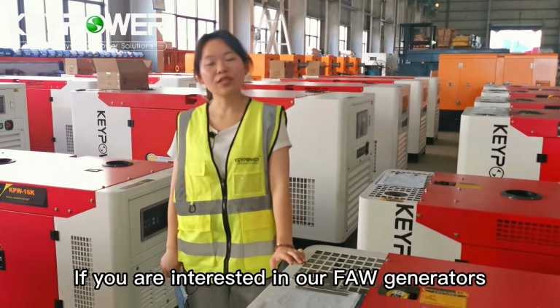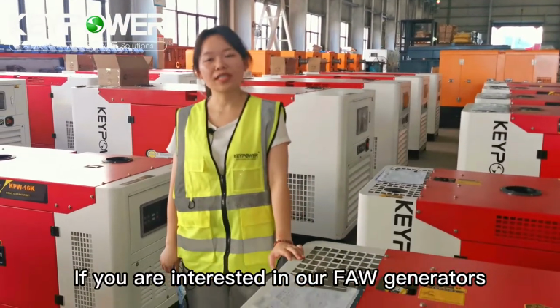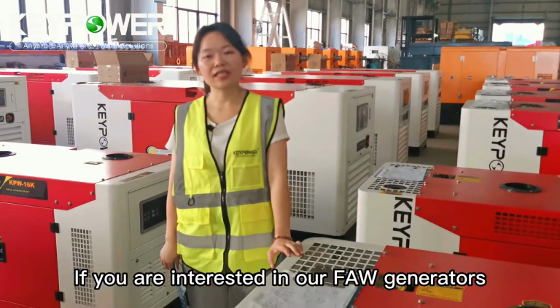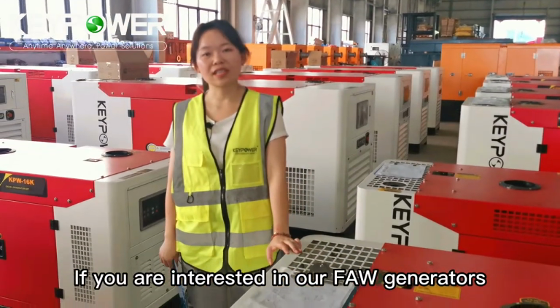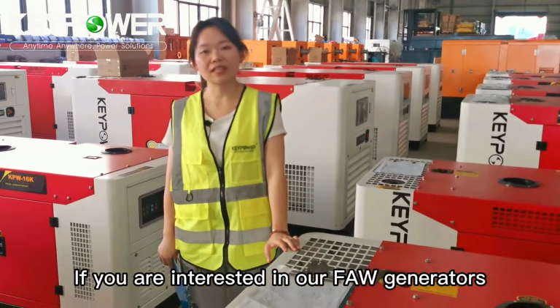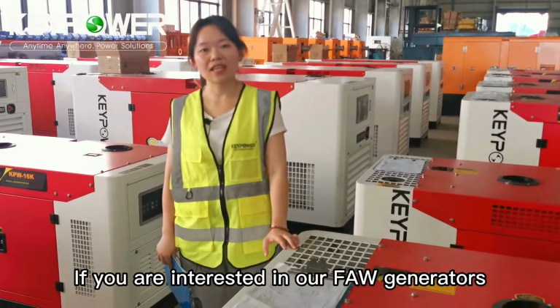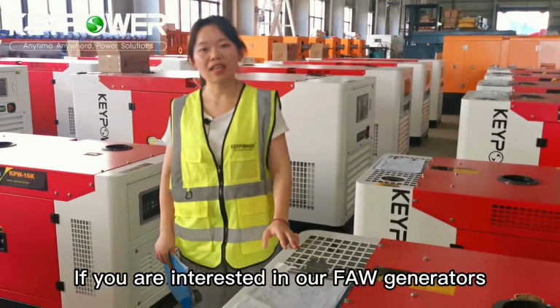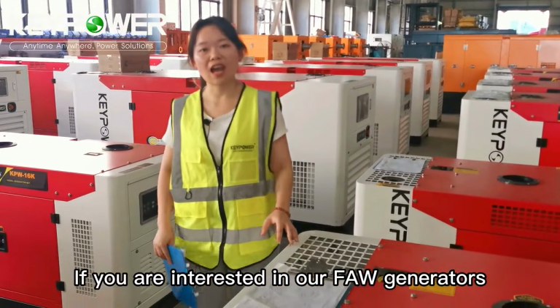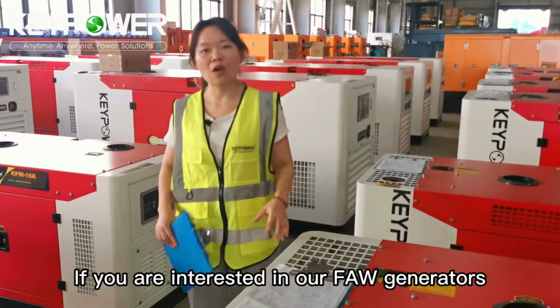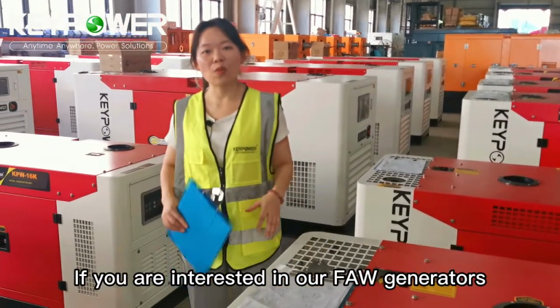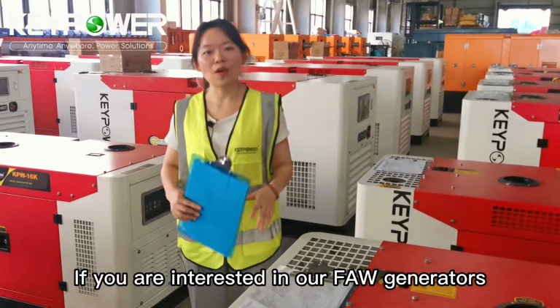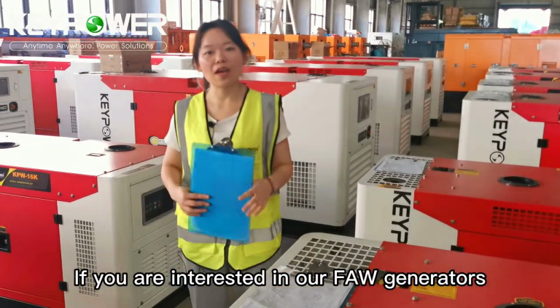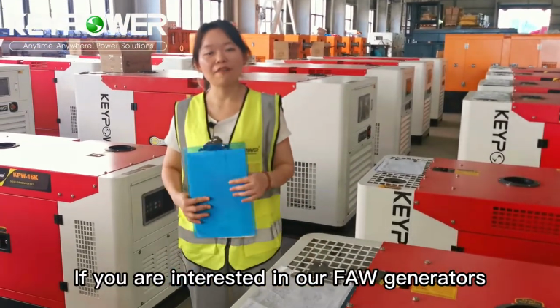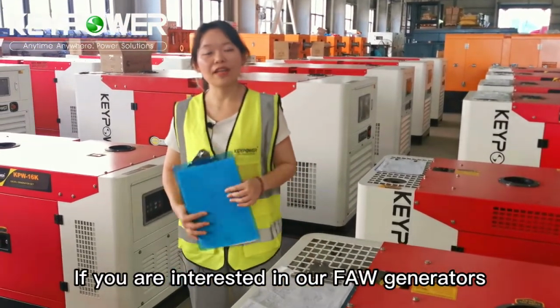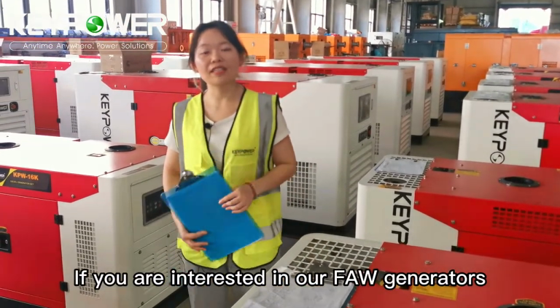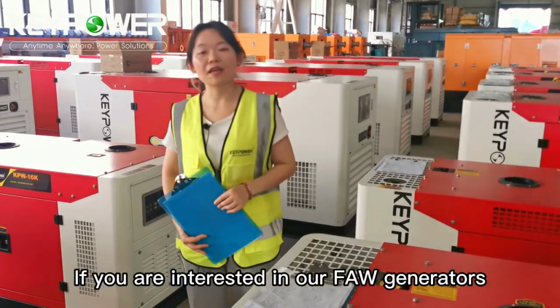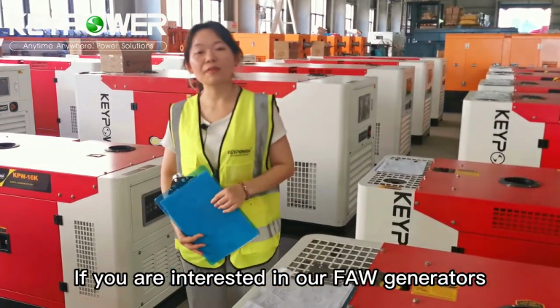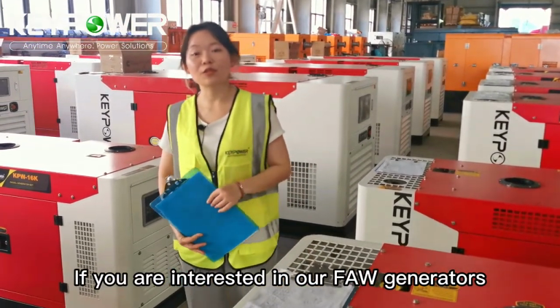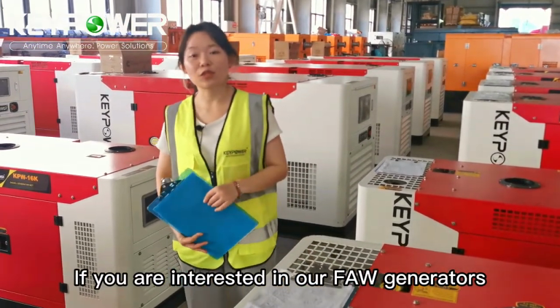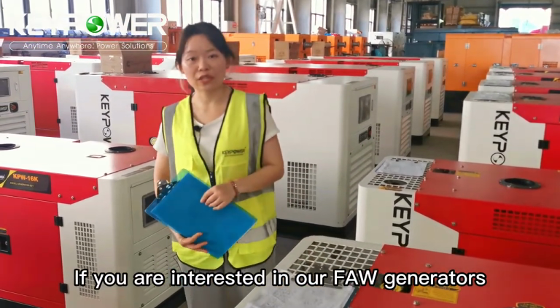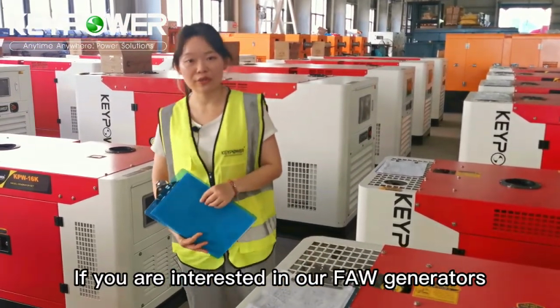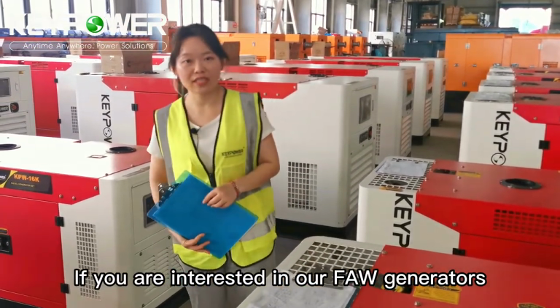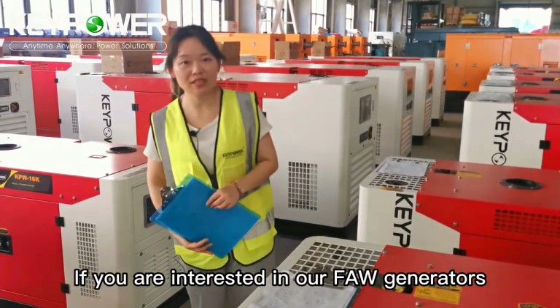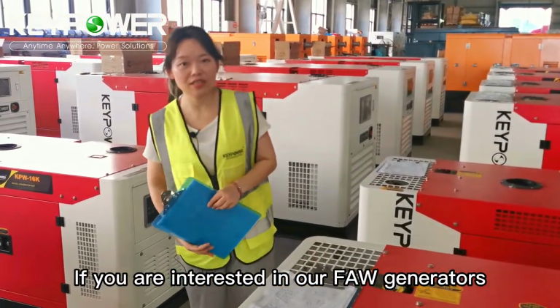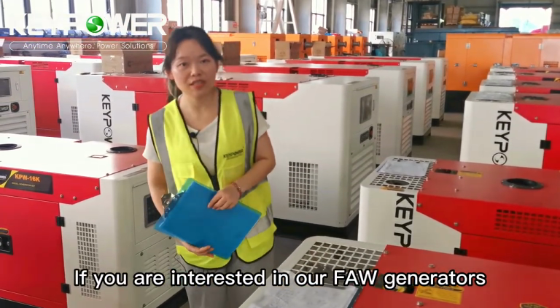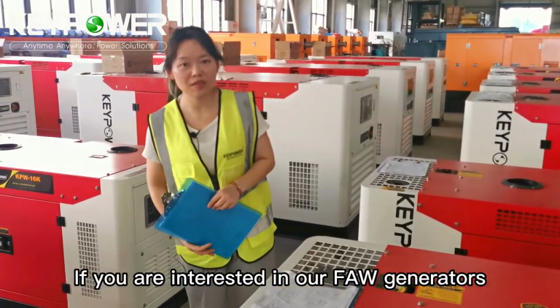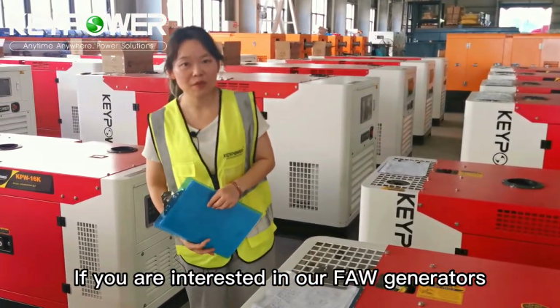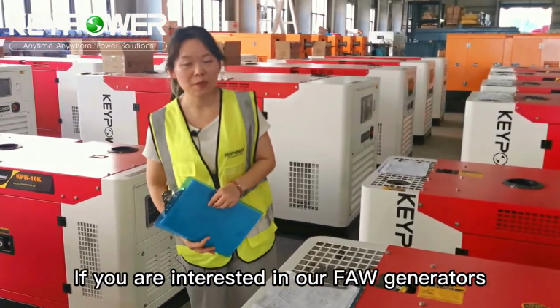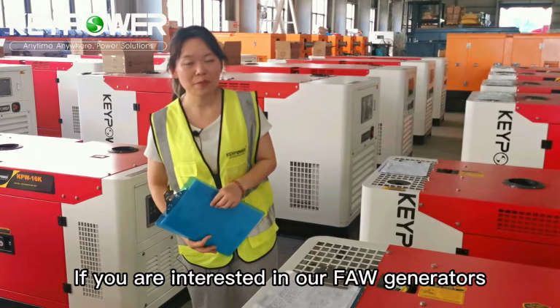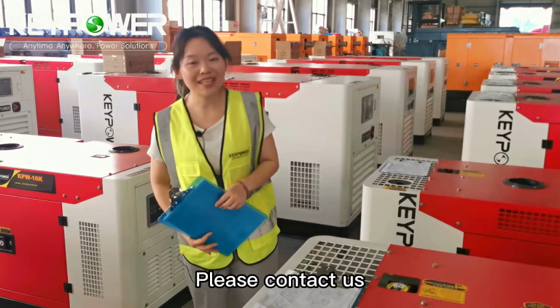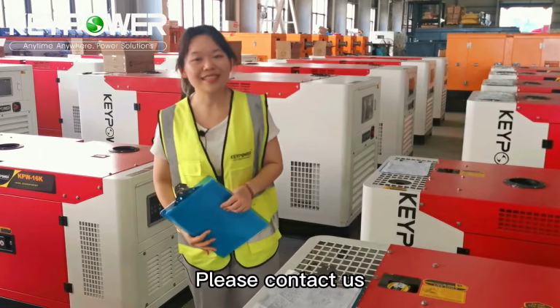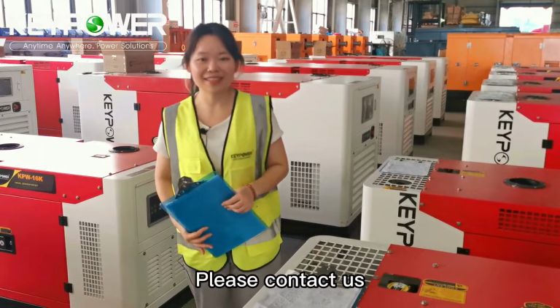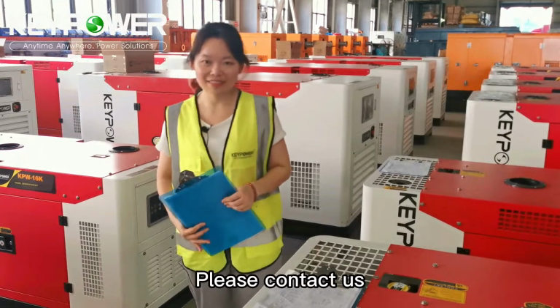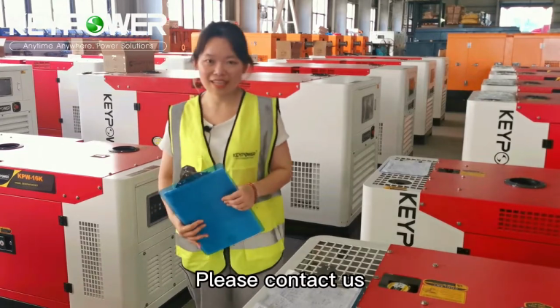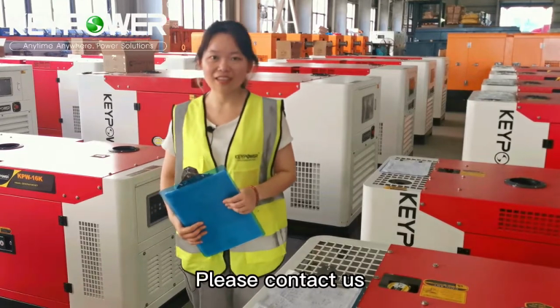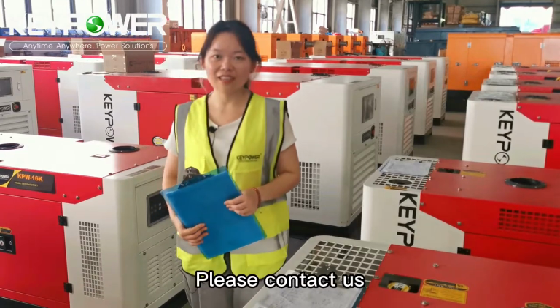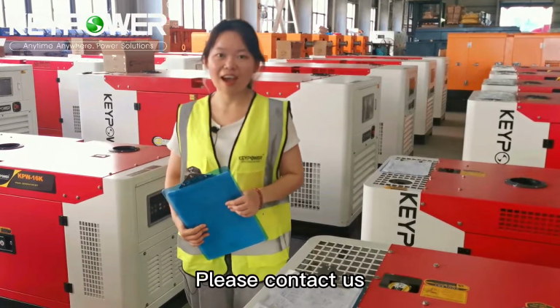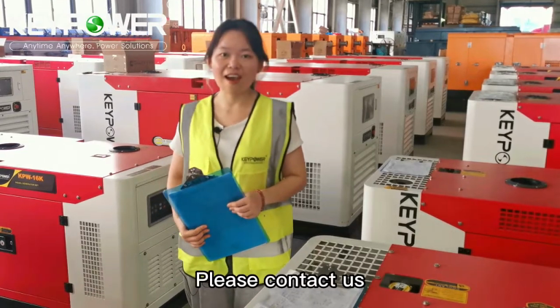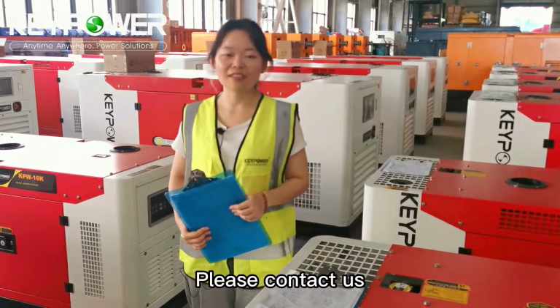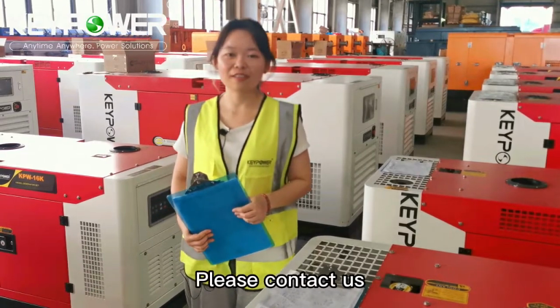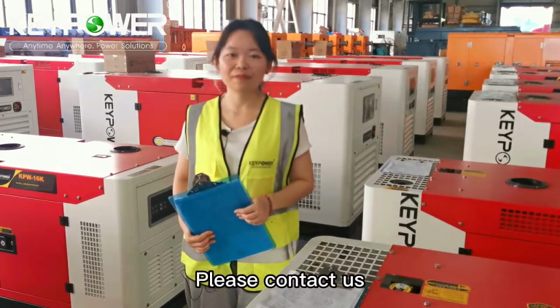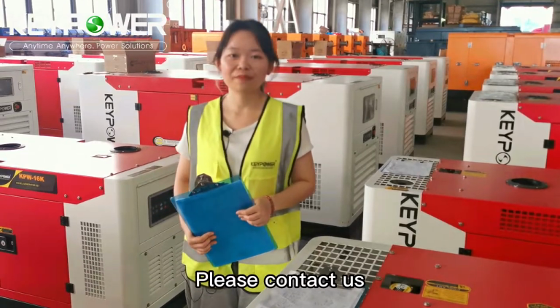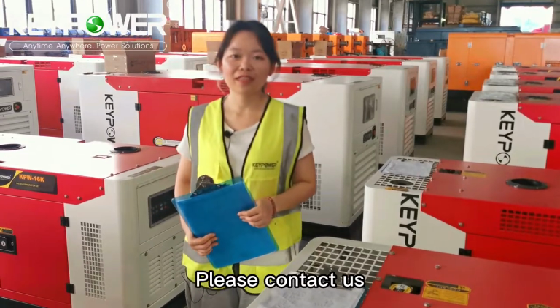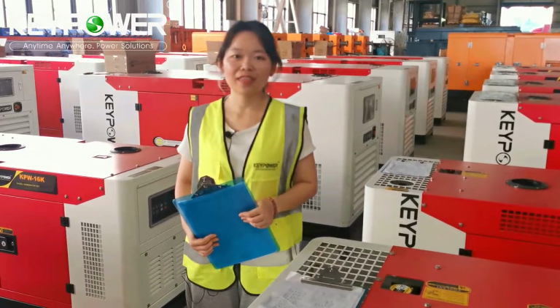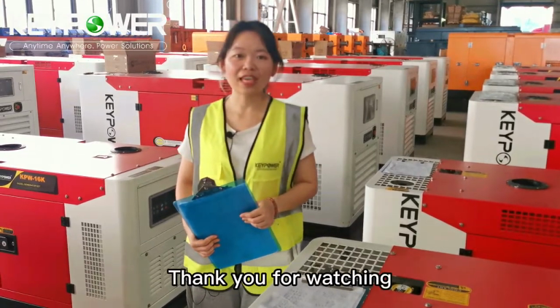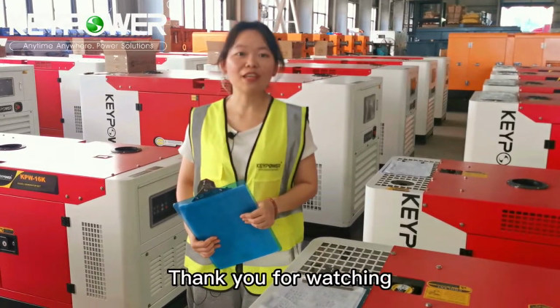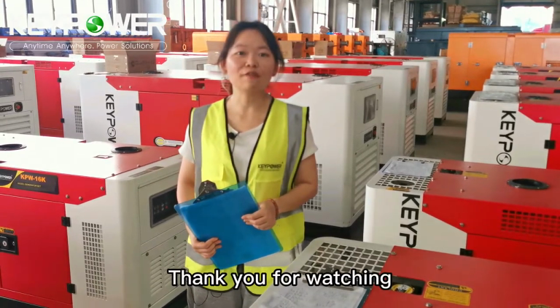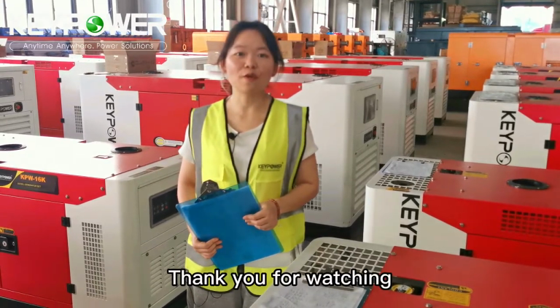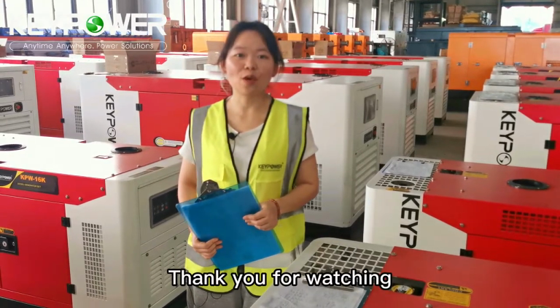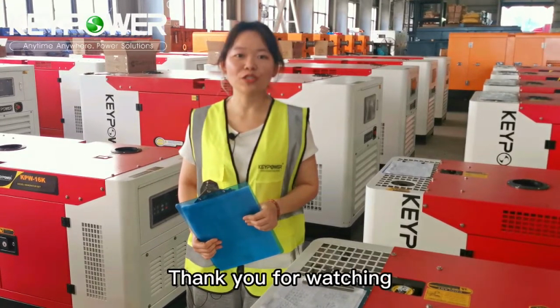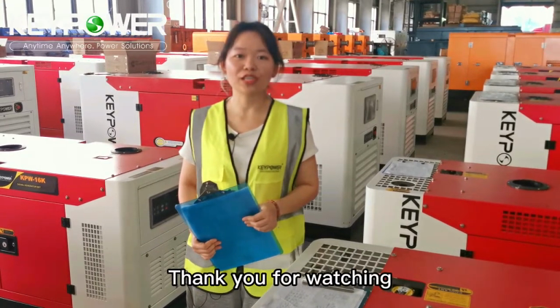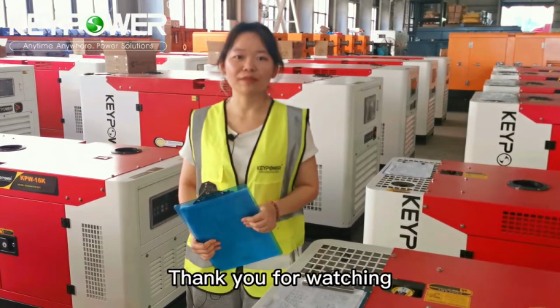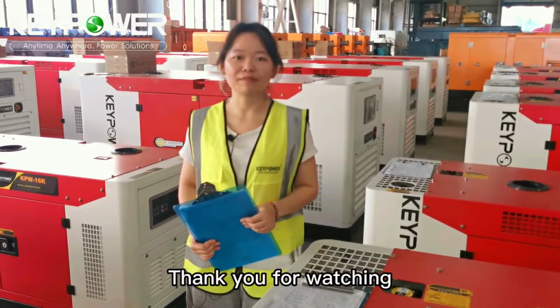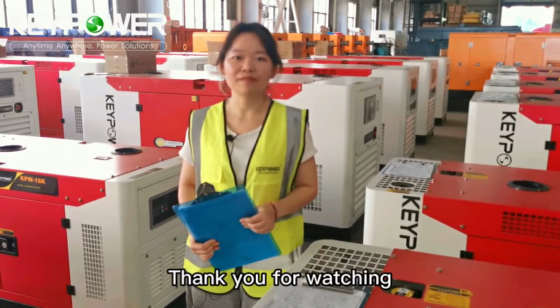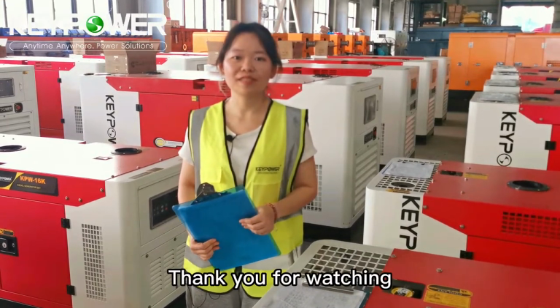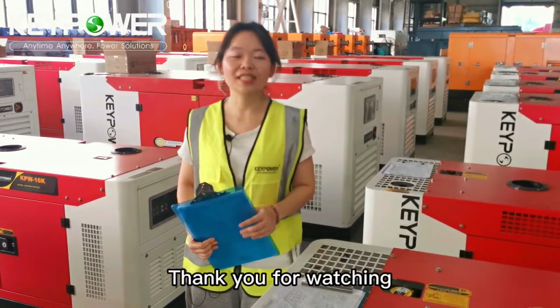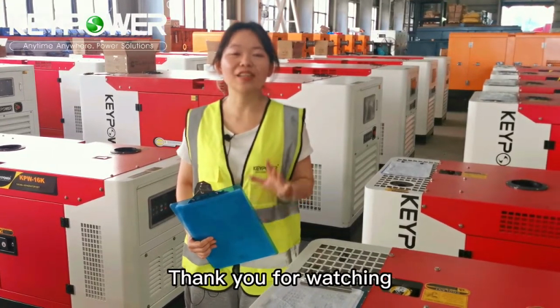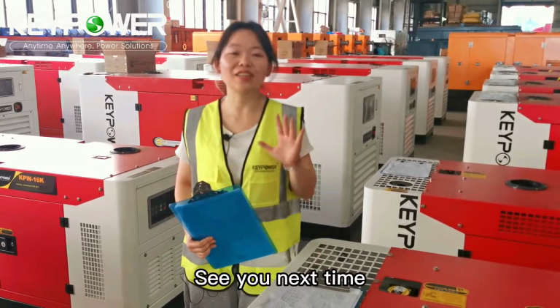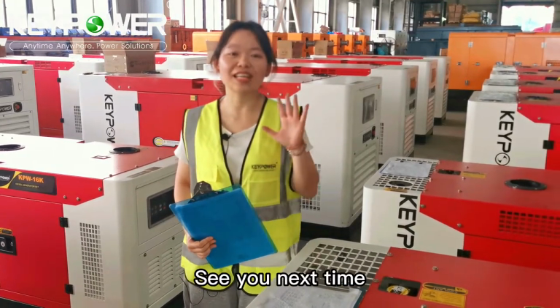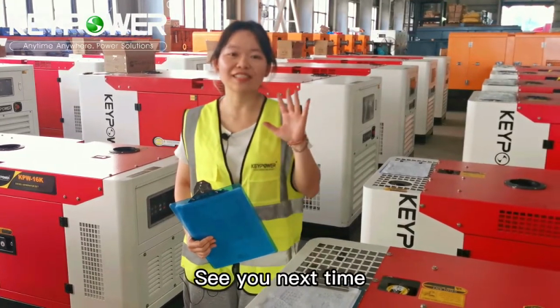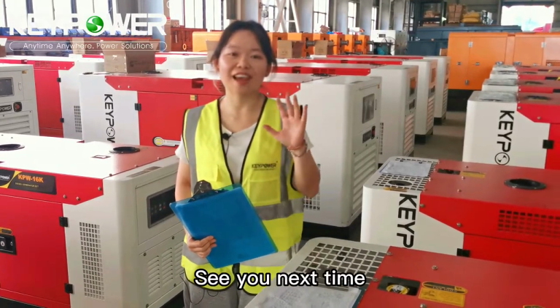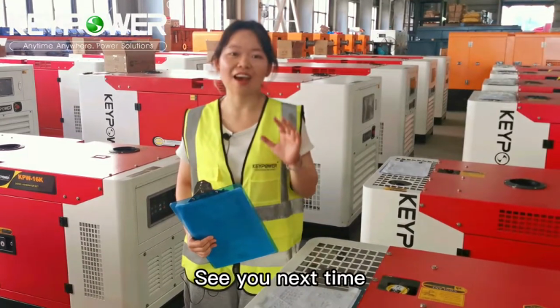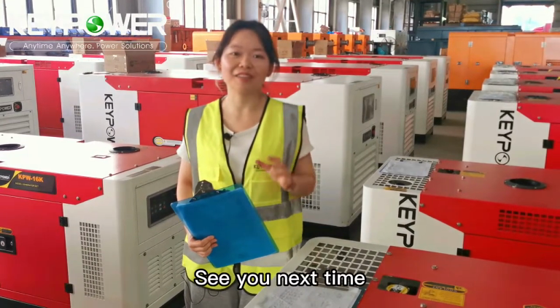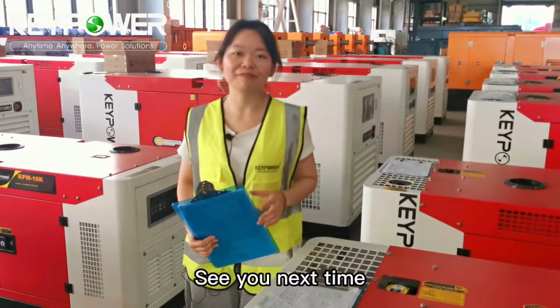If you are interested in our FAW generators, please contact us. Thank you for watching — see you next time.